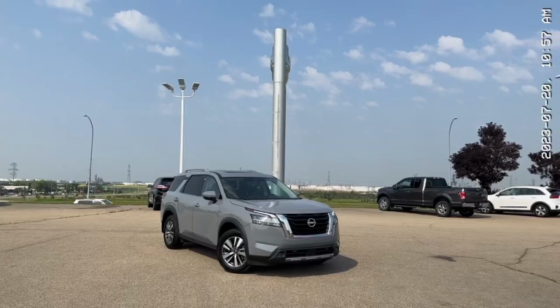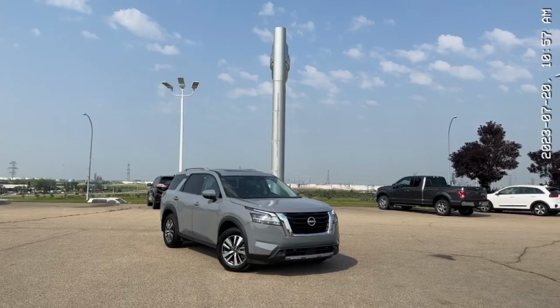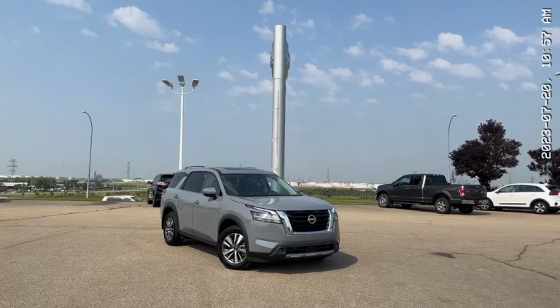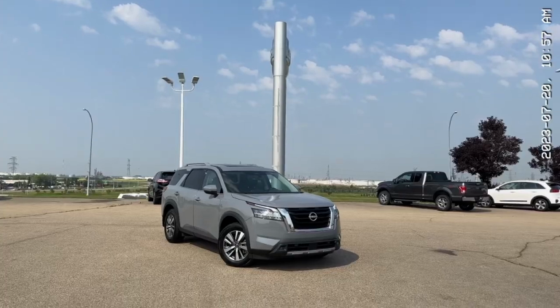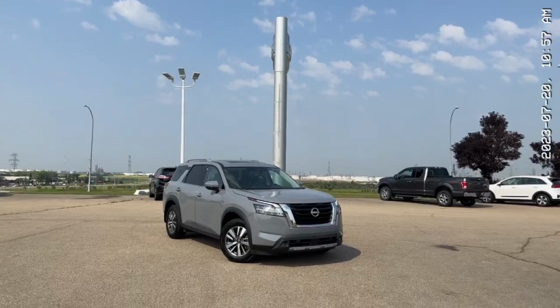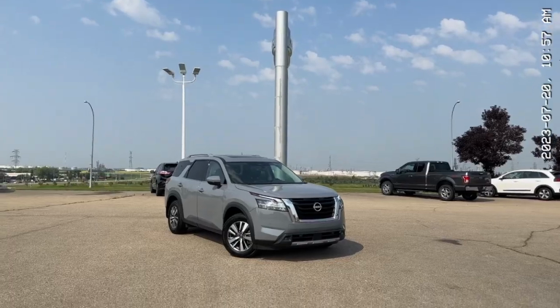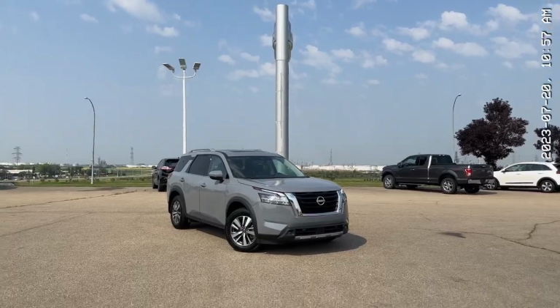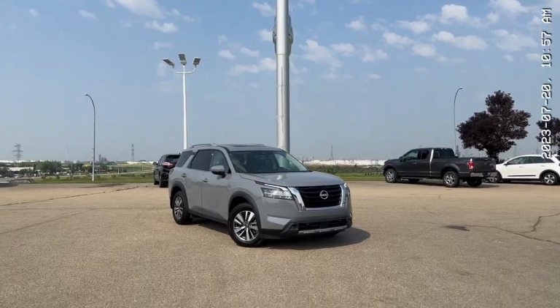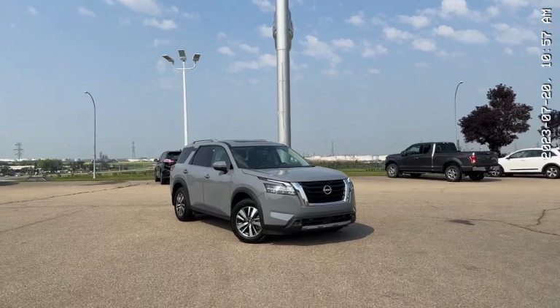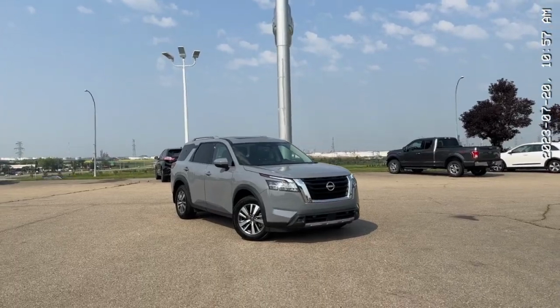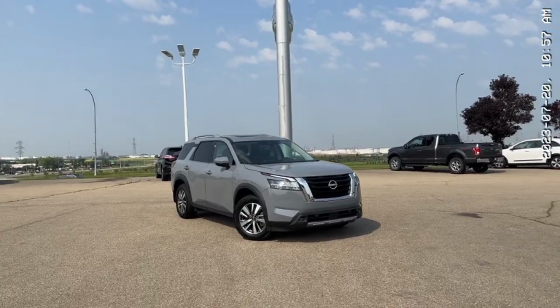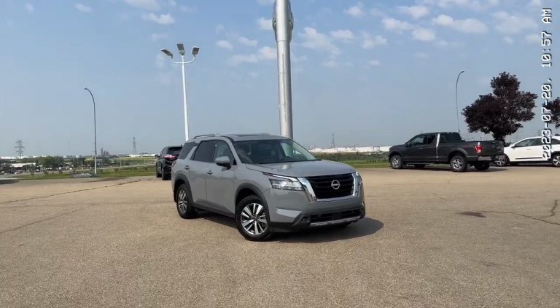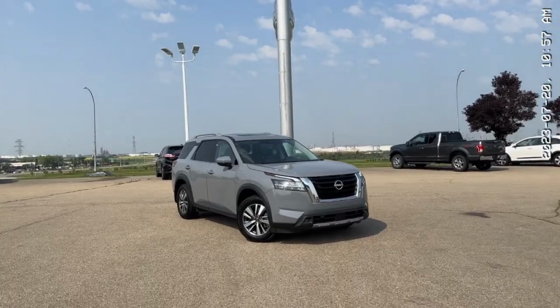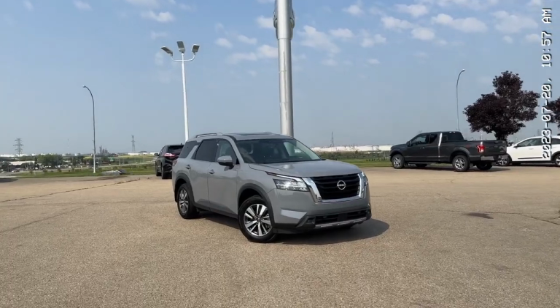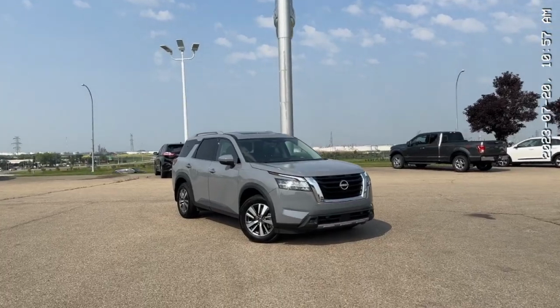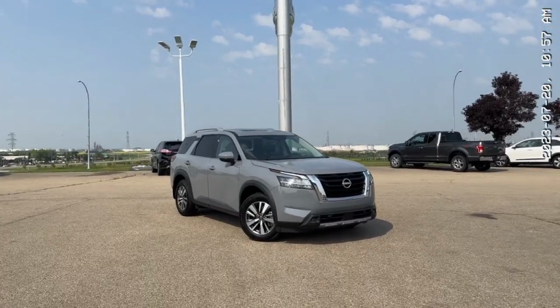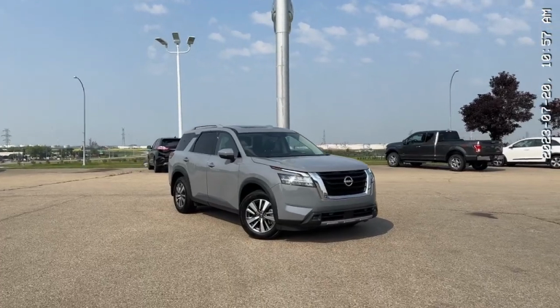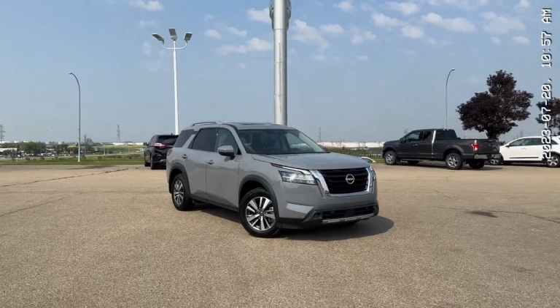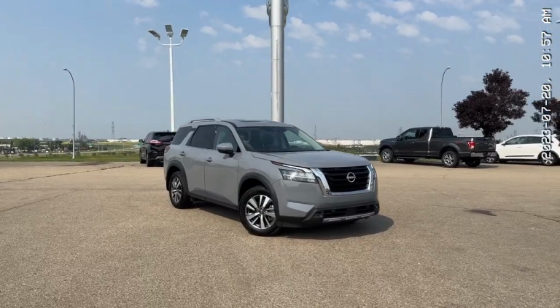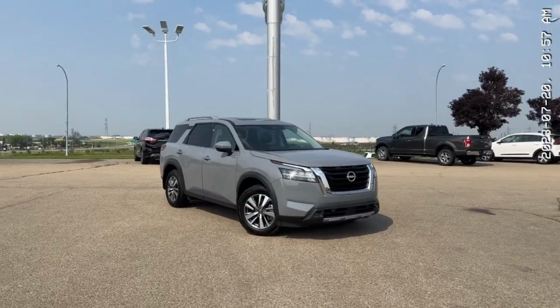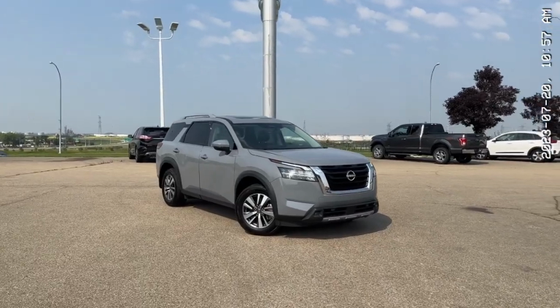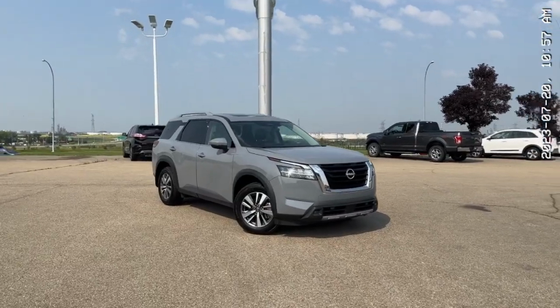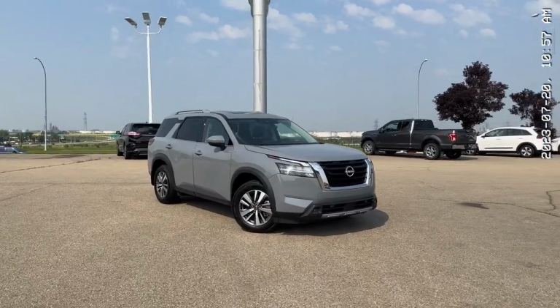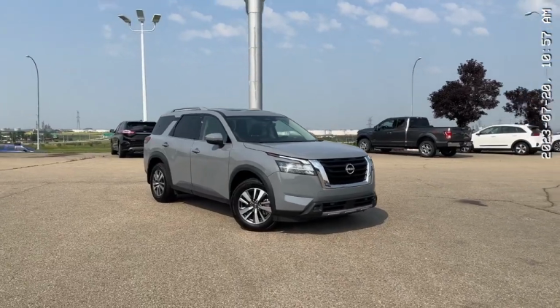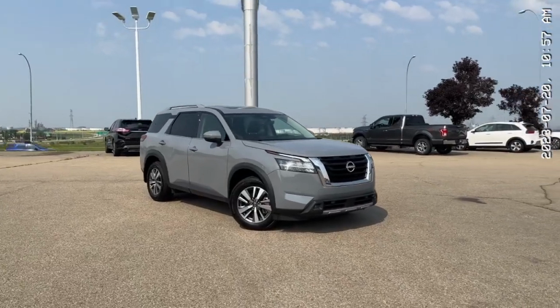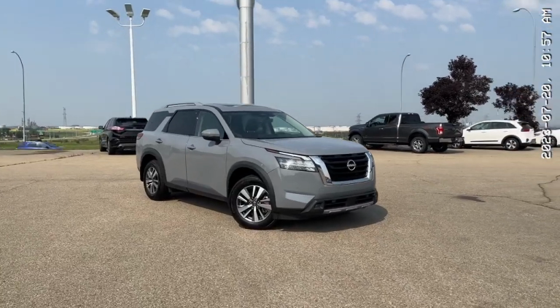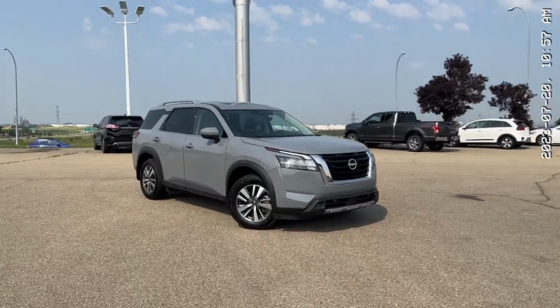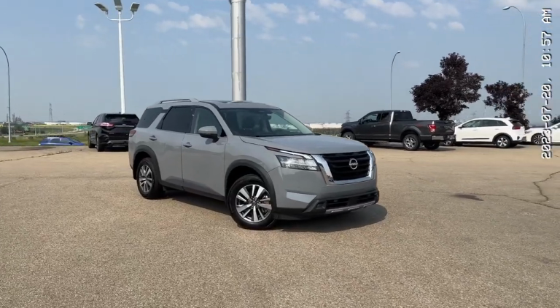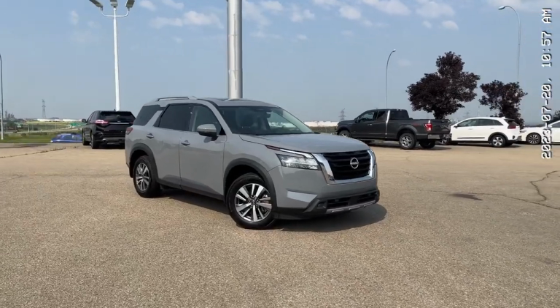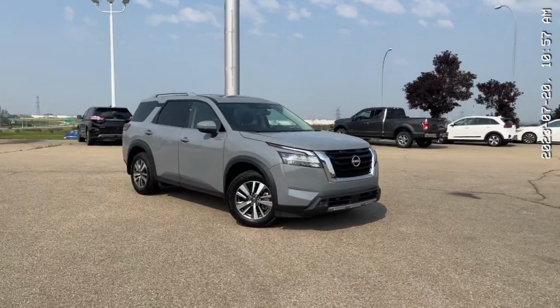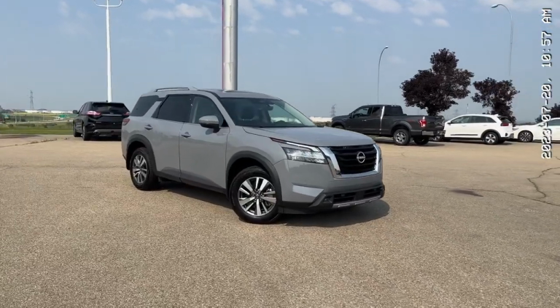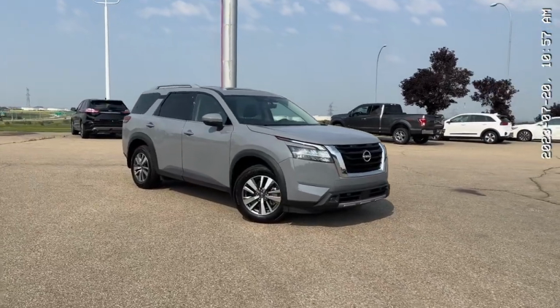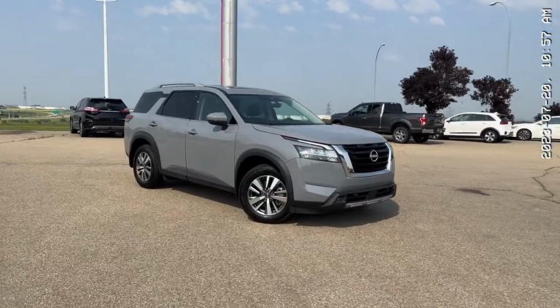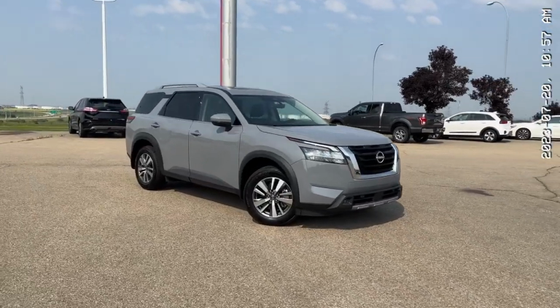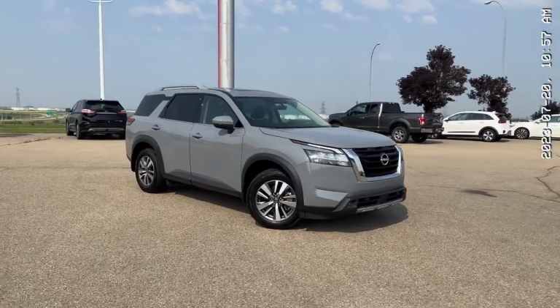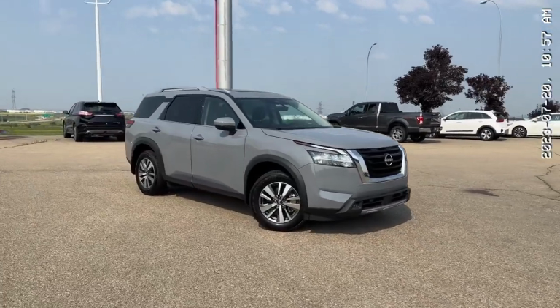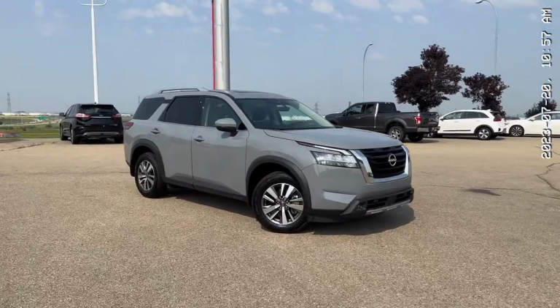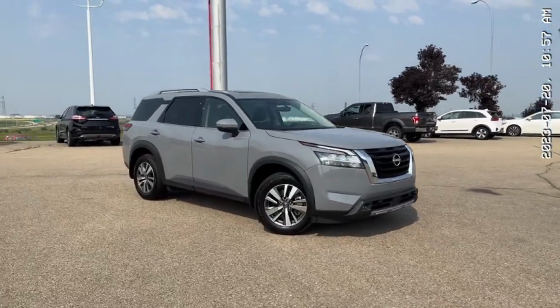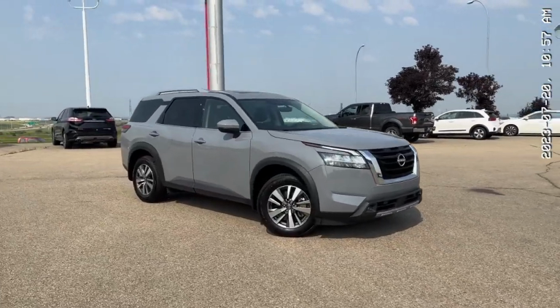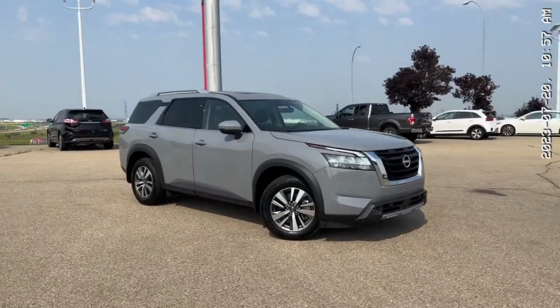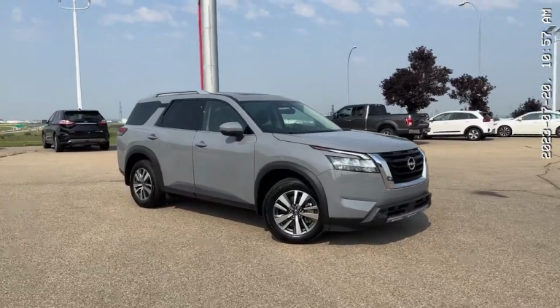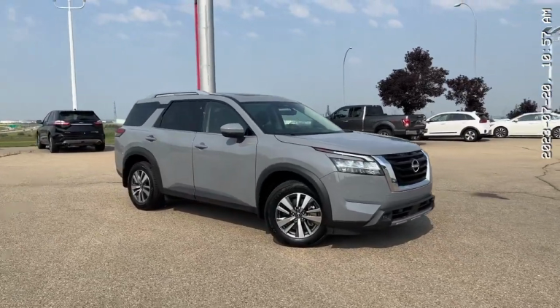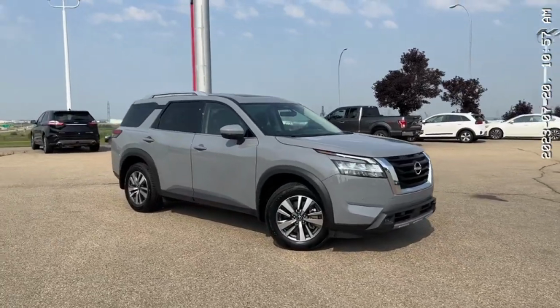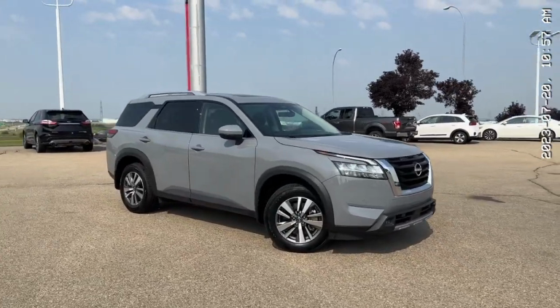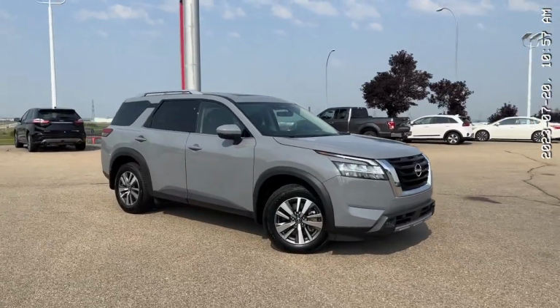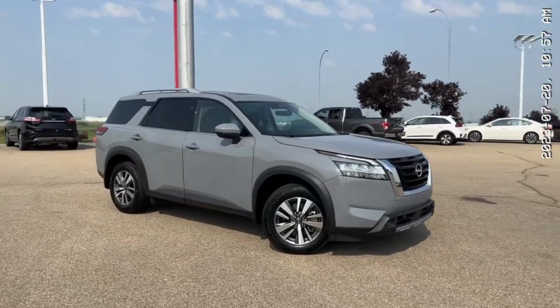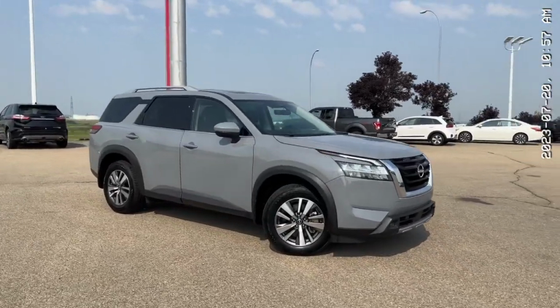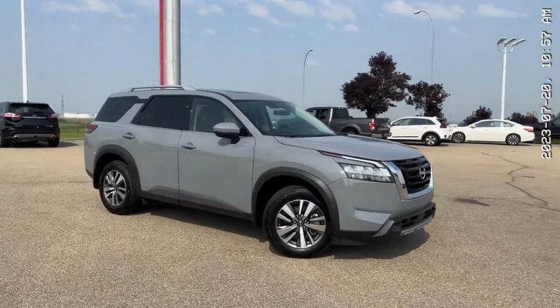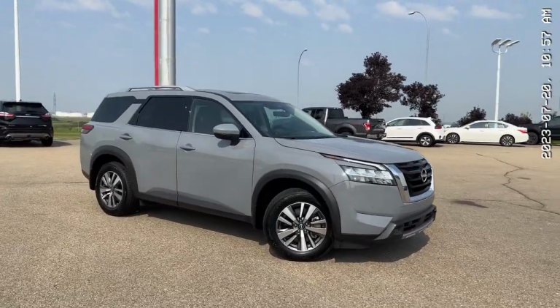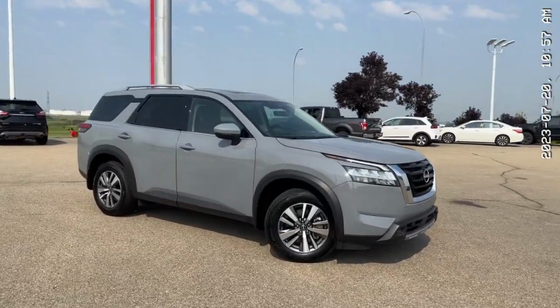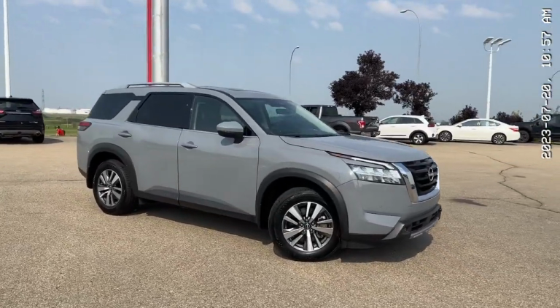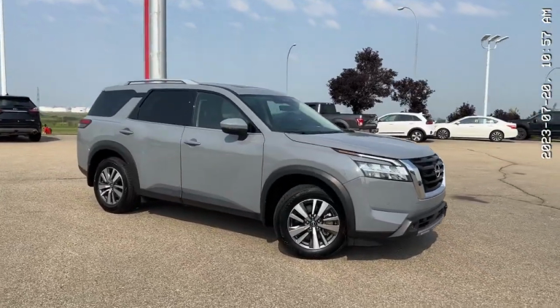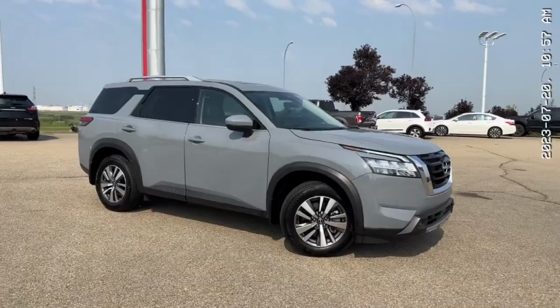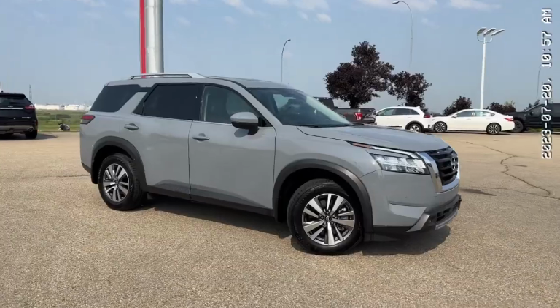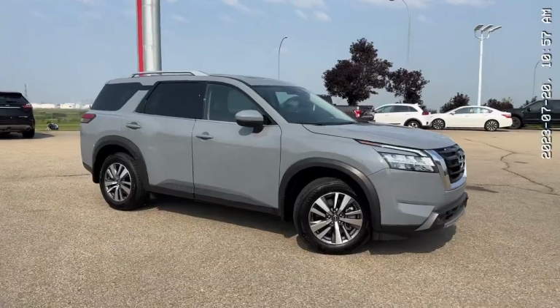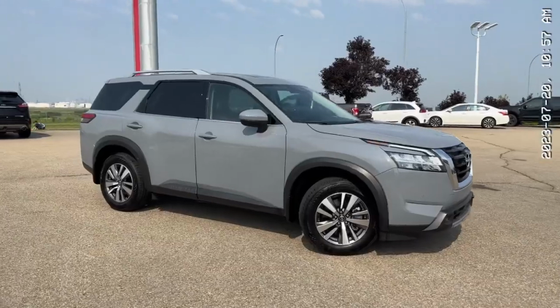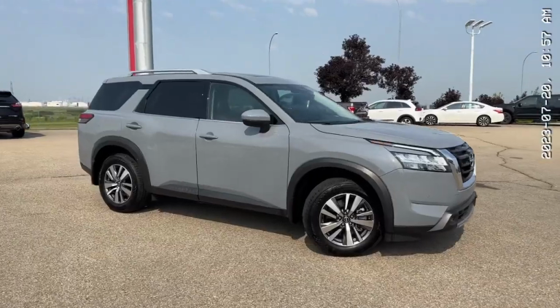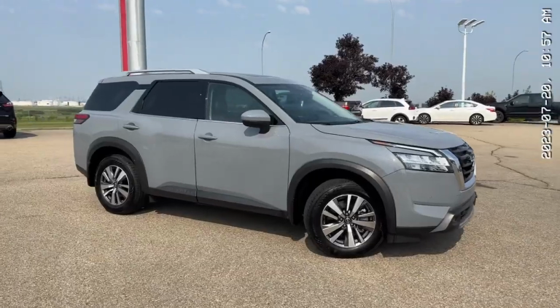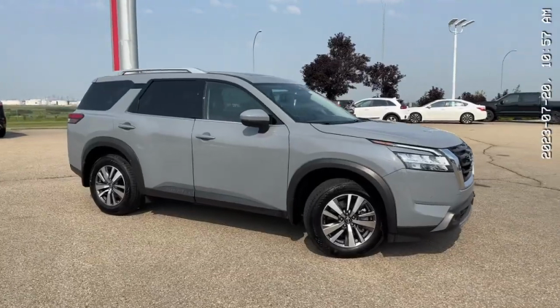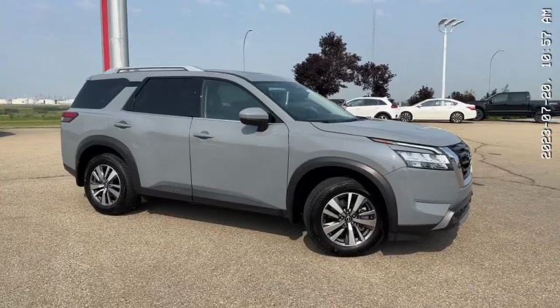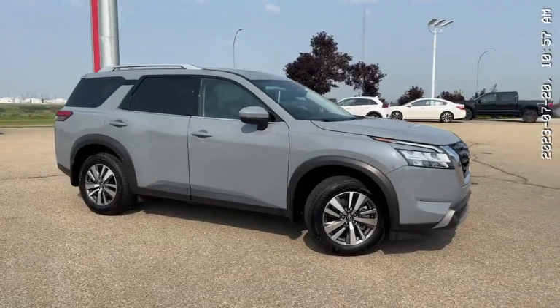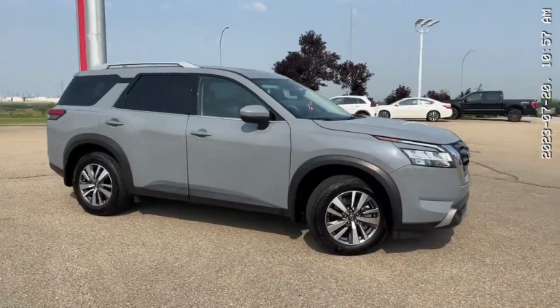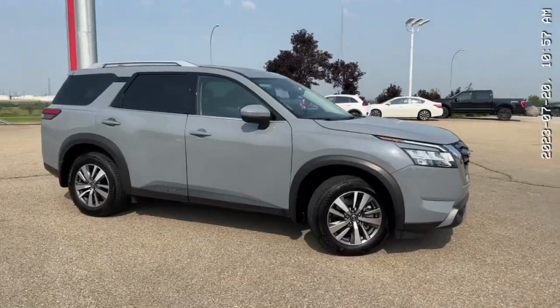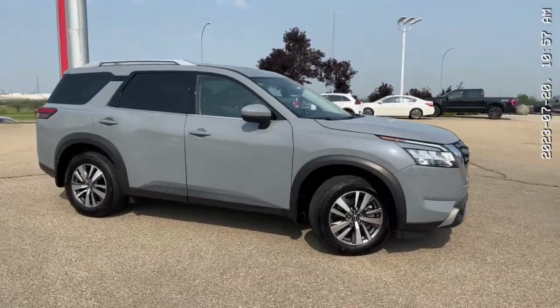Hello! It's Thomas over at Sherwood Nissan. I'm here to give you a quick walk around of this 2023 Nissan Pathfinder SL.